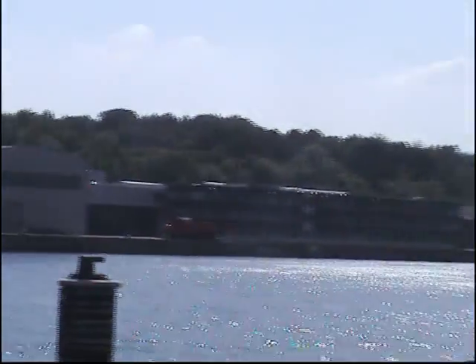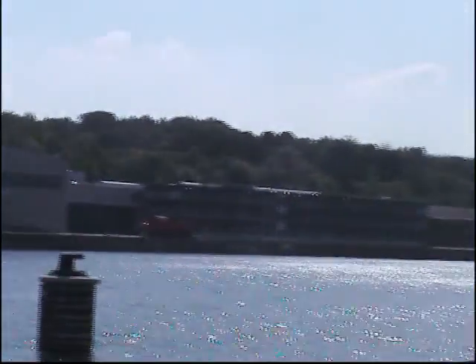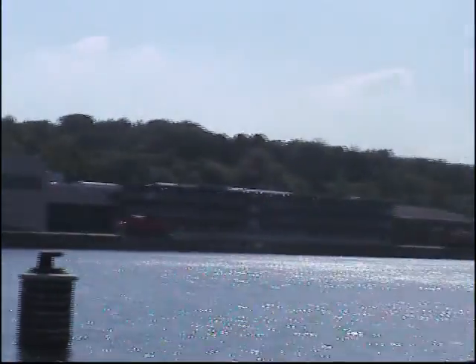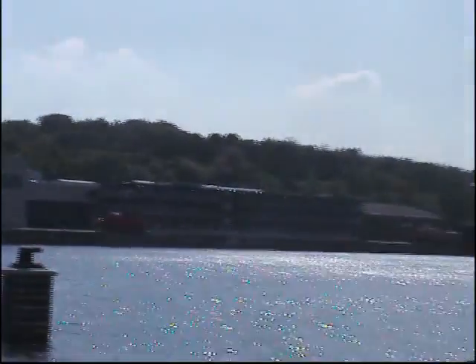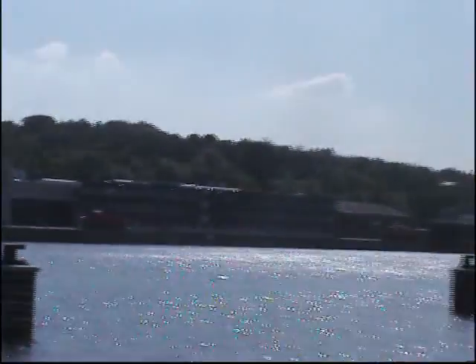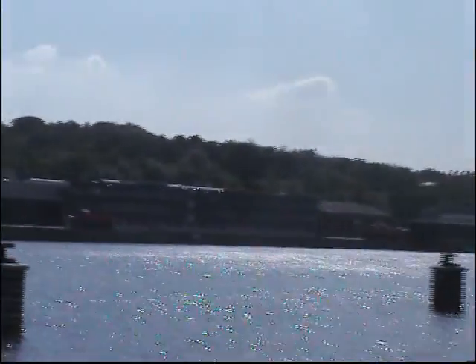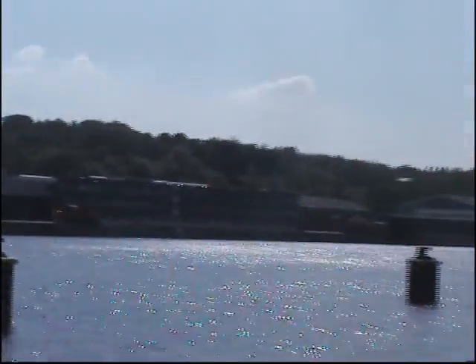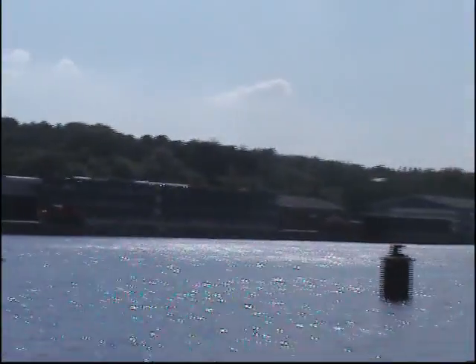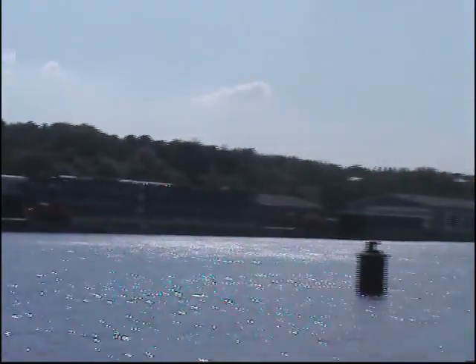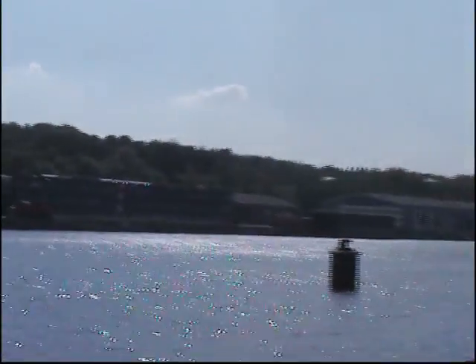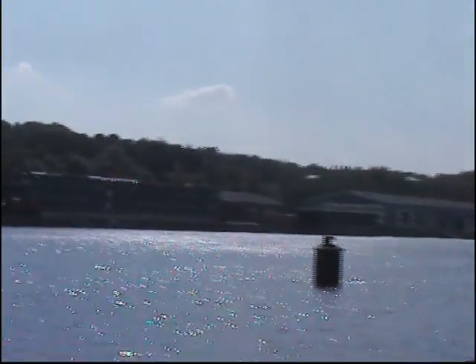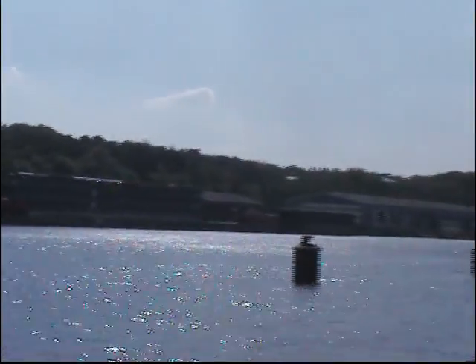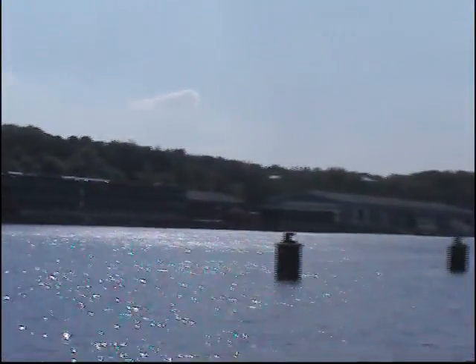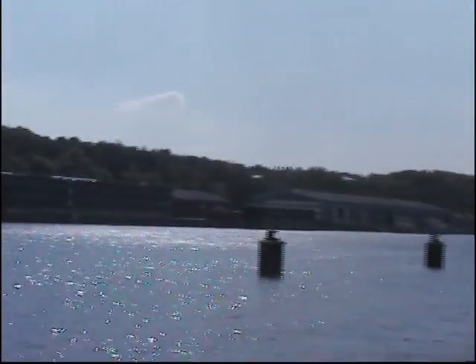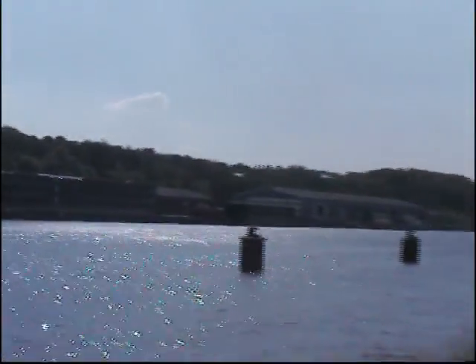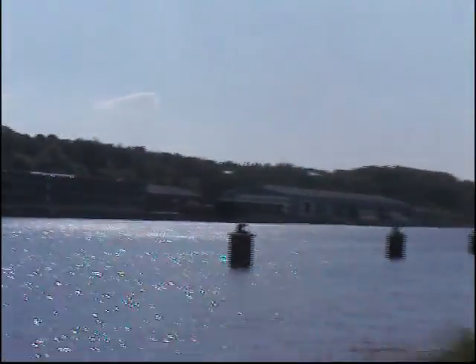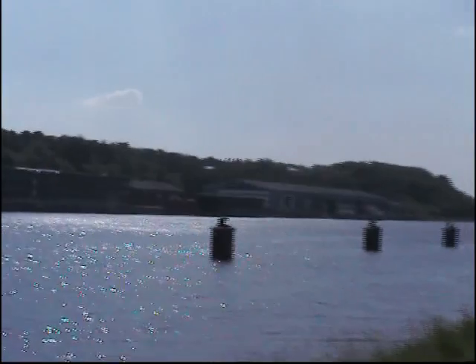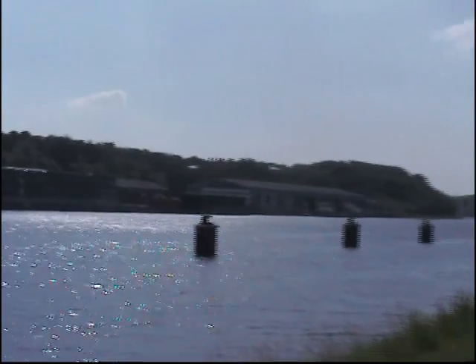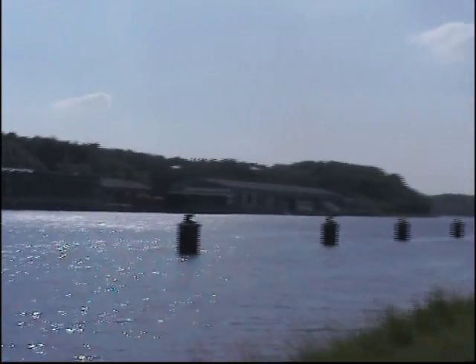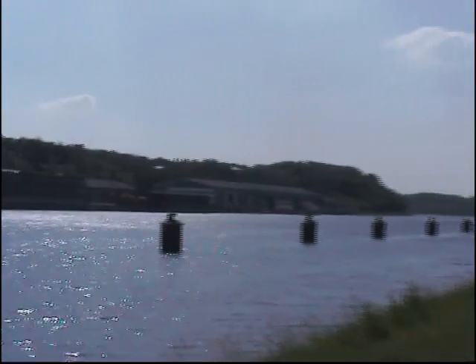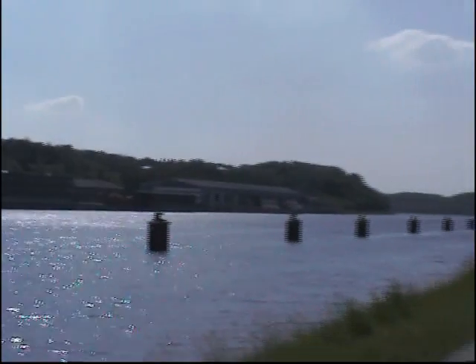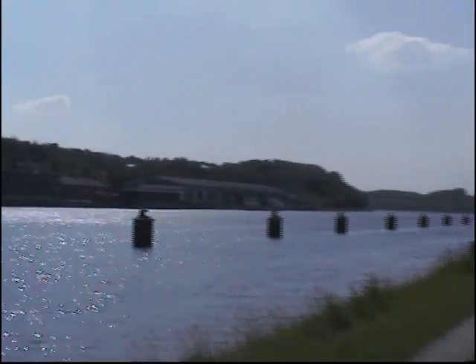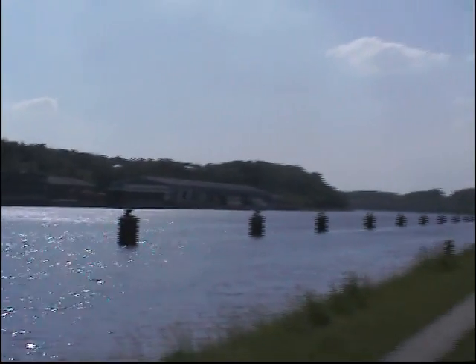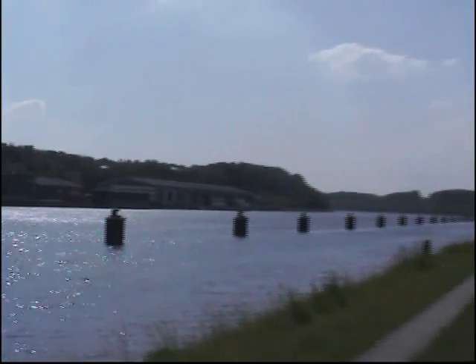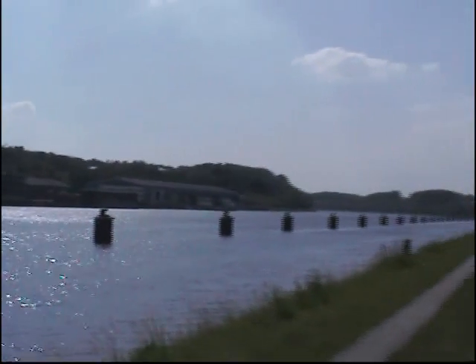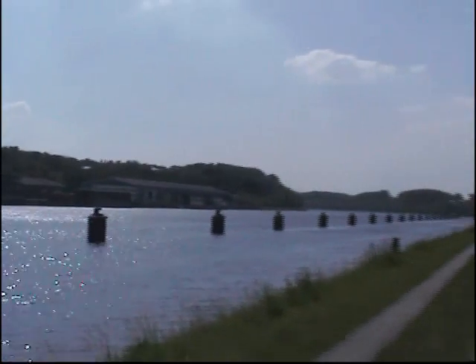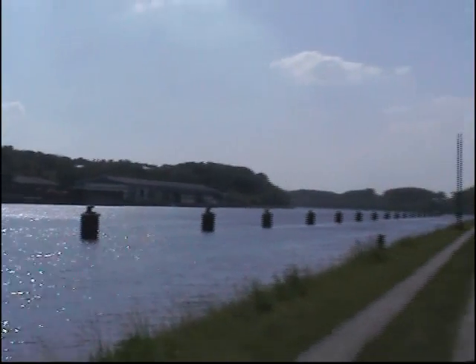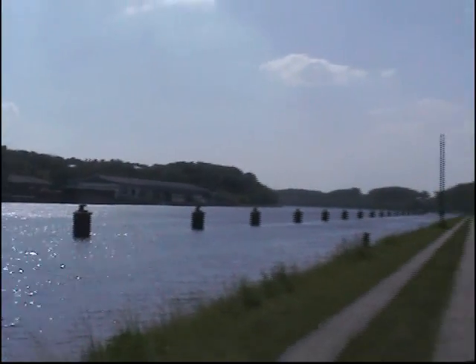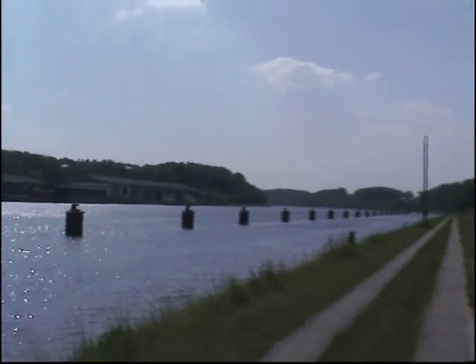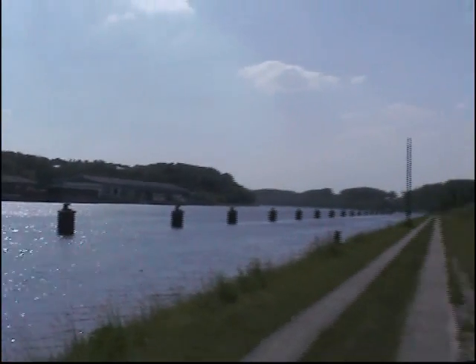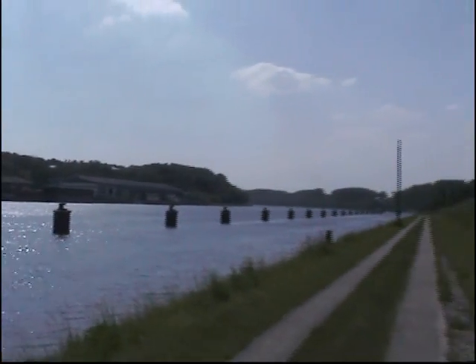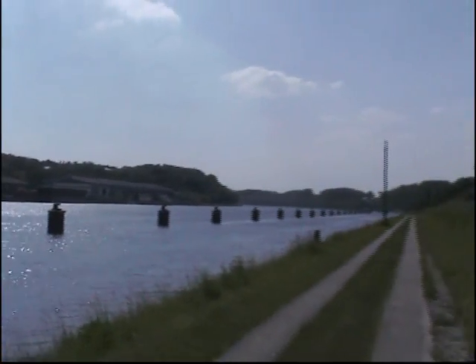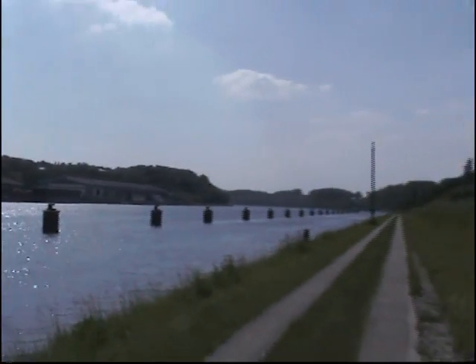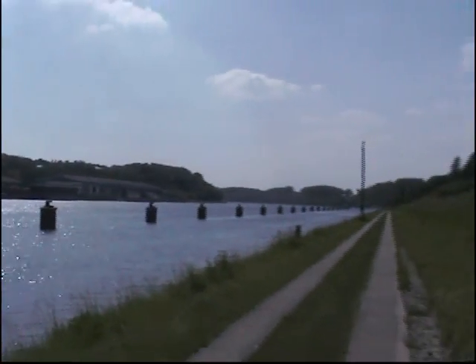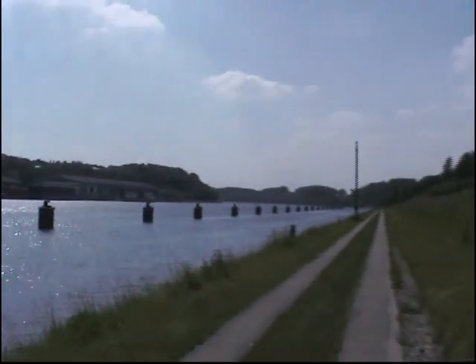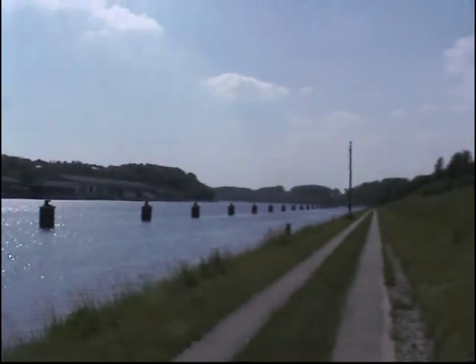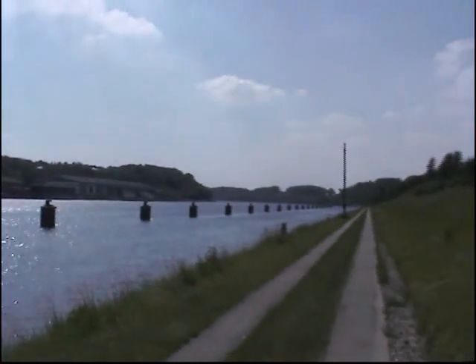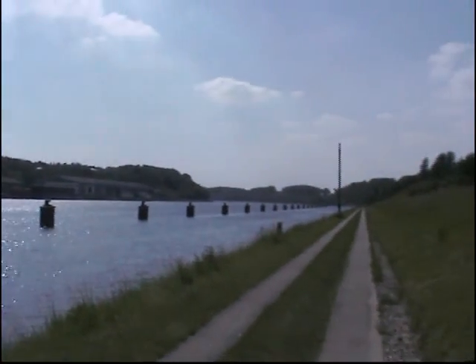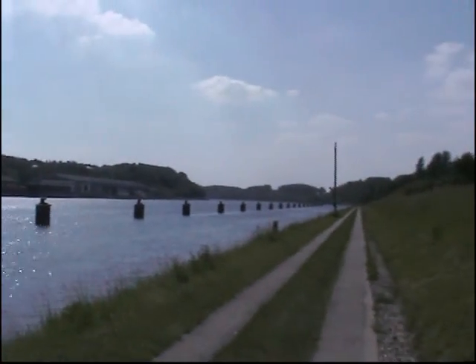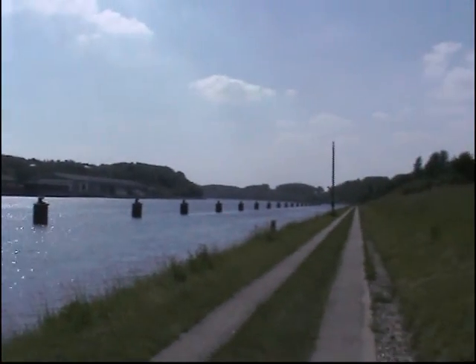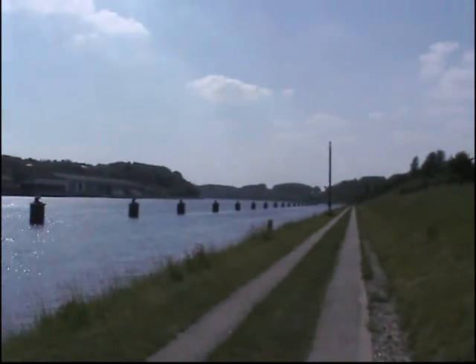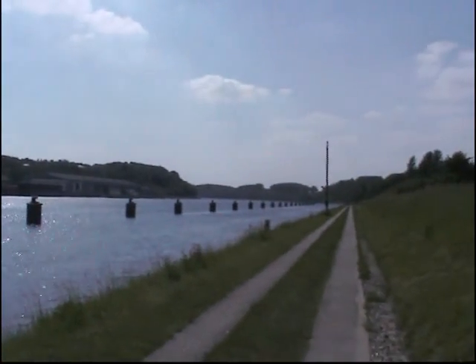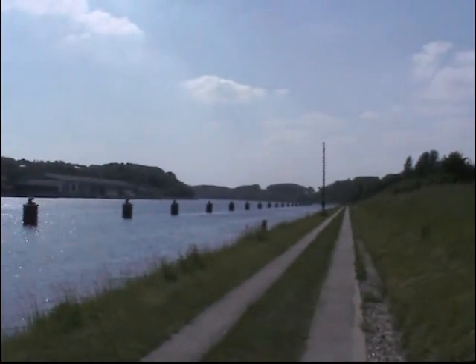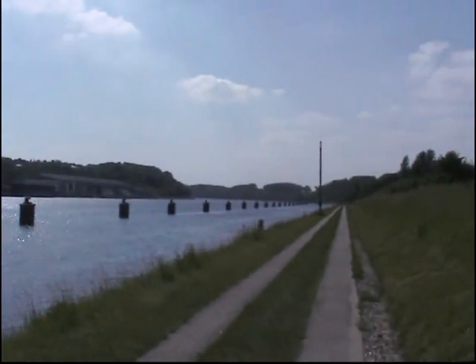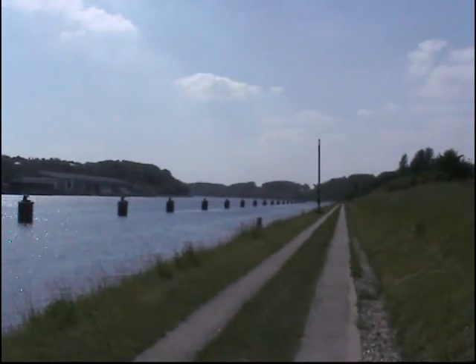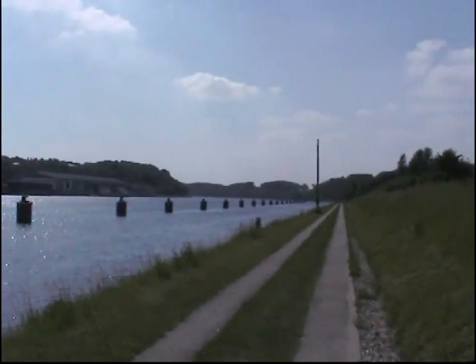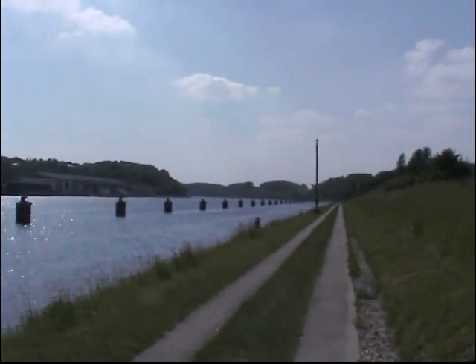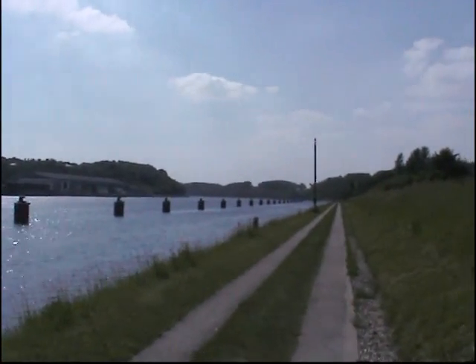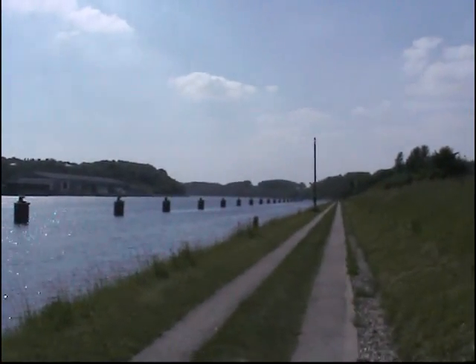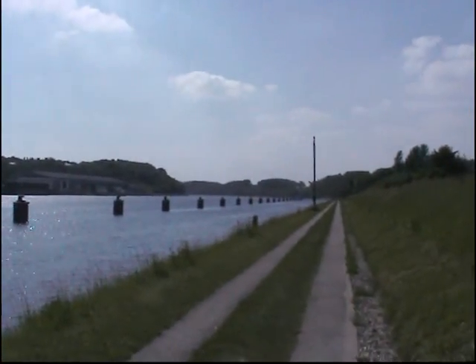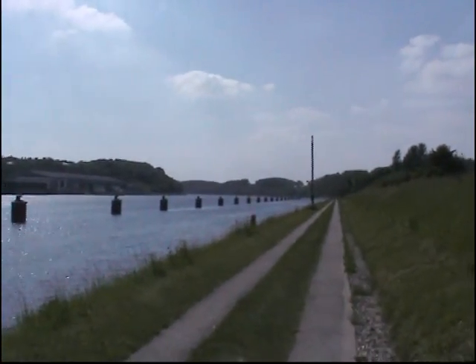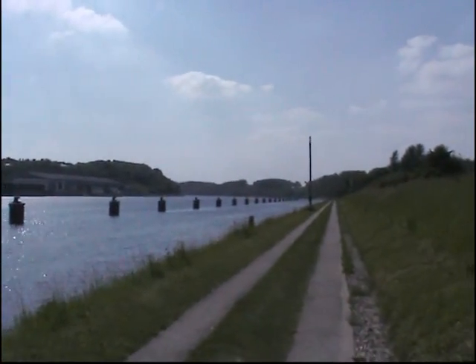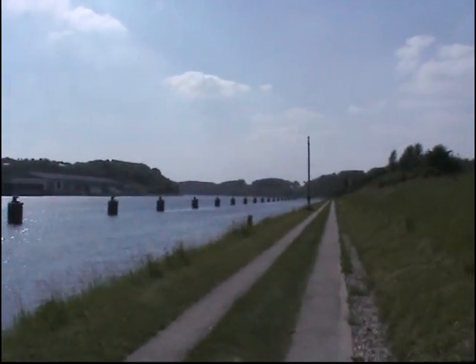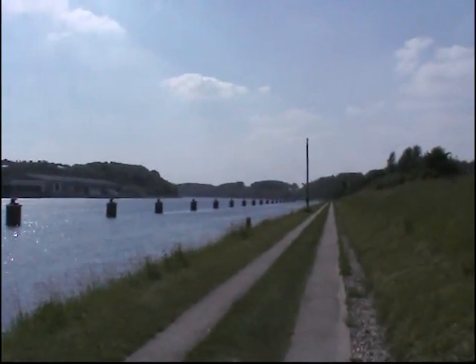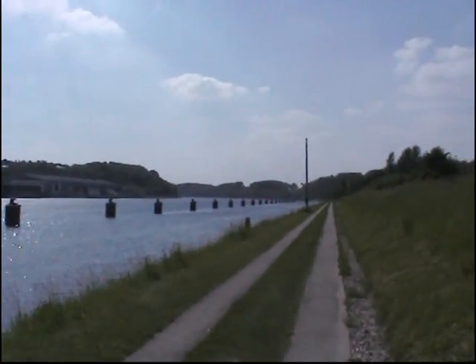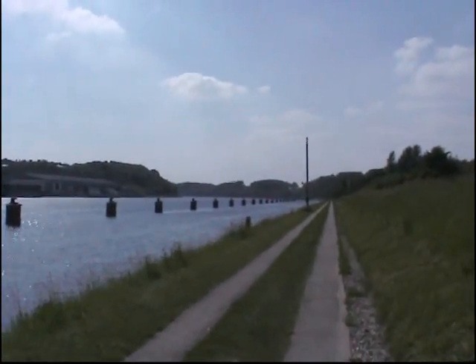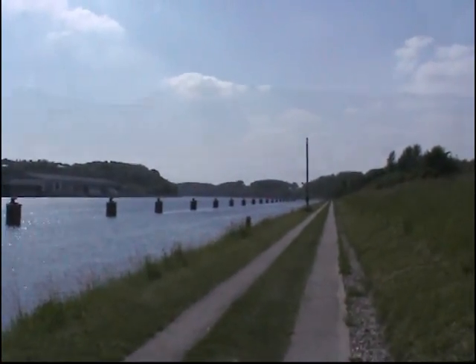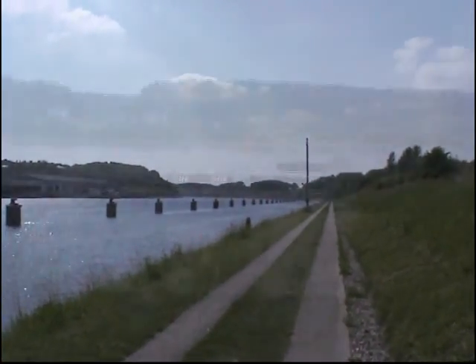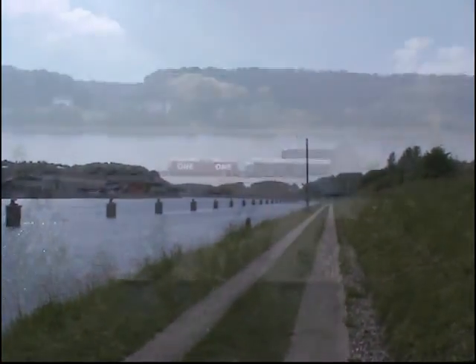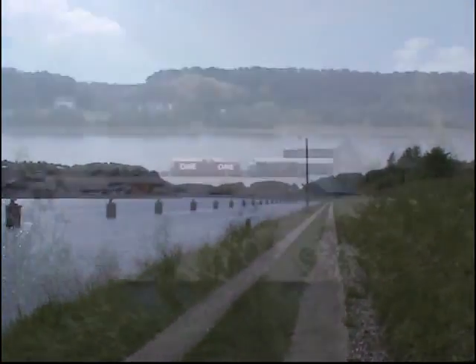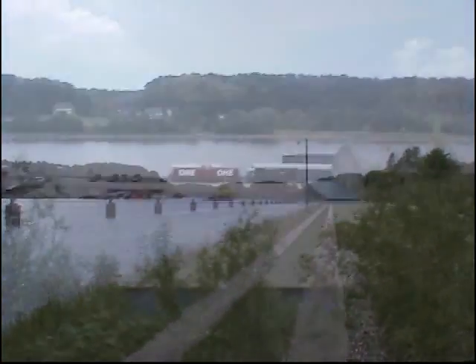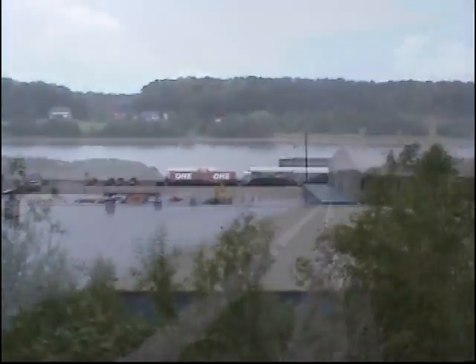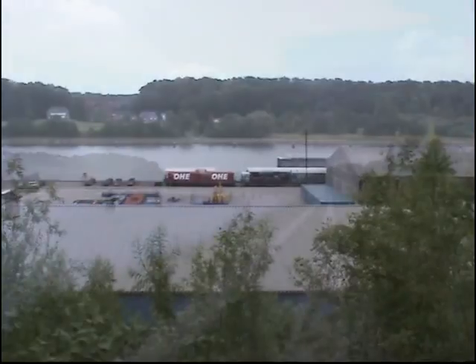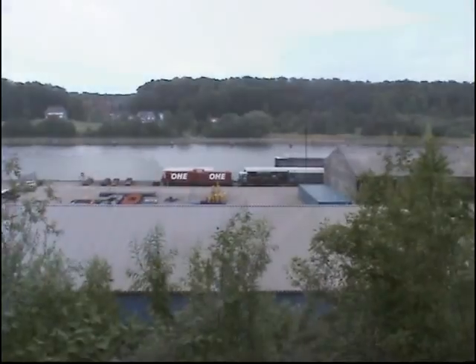In the foreground that is the so-called Kiel Canal, which is the most frequented artificial waterway in the world.